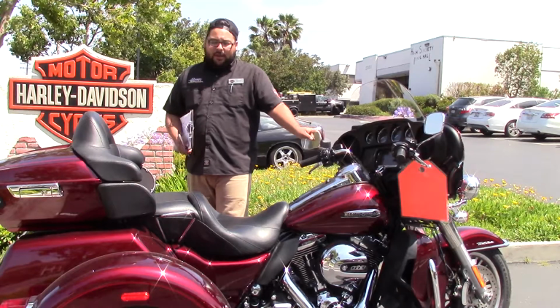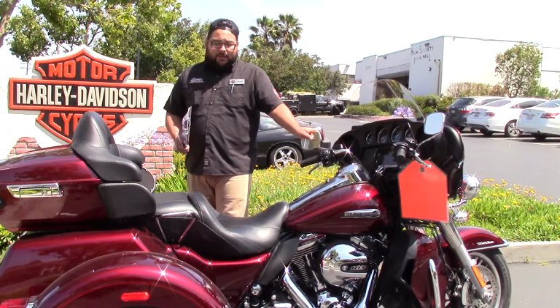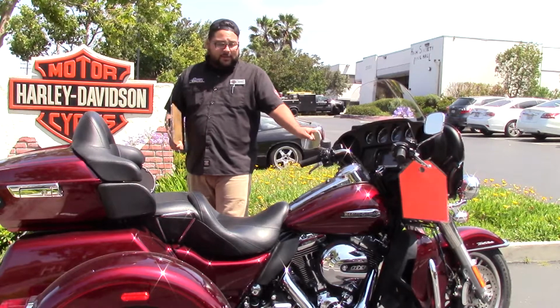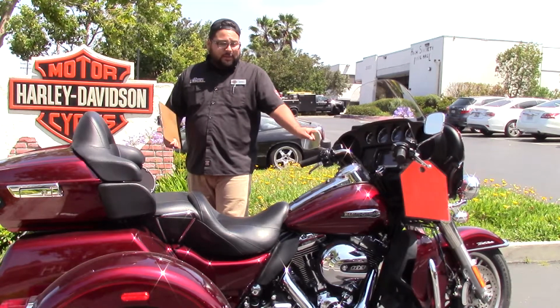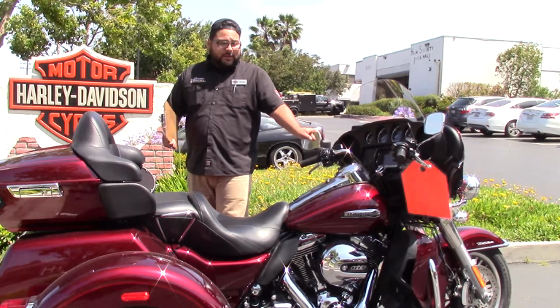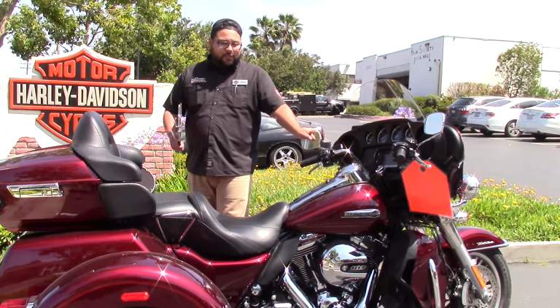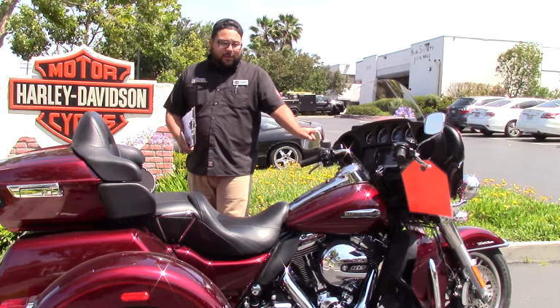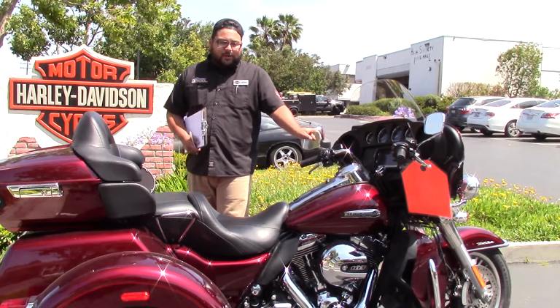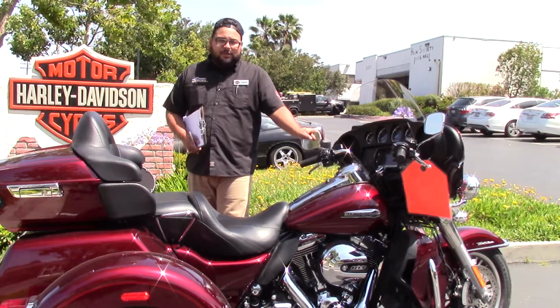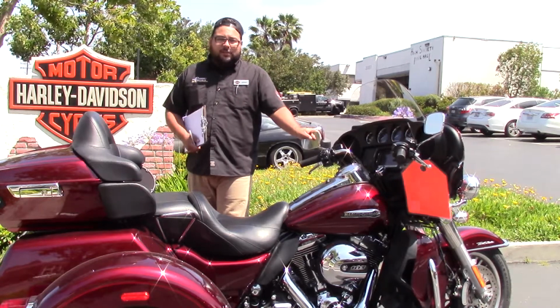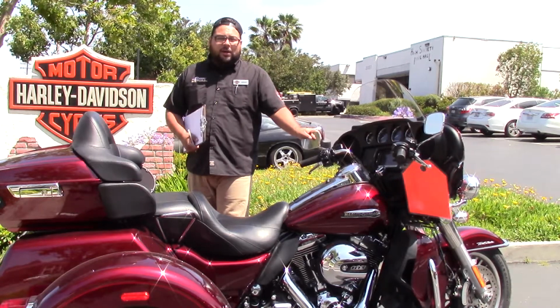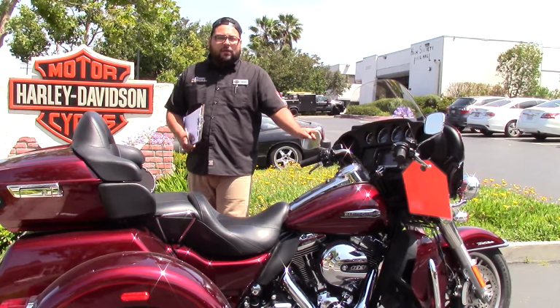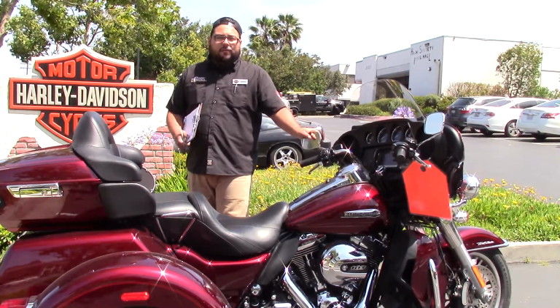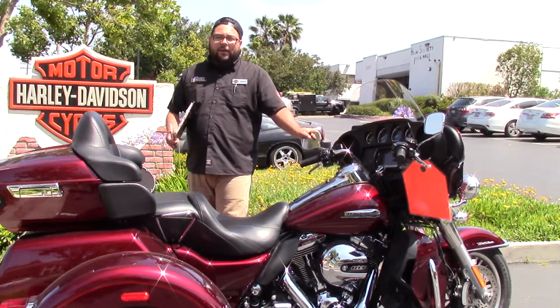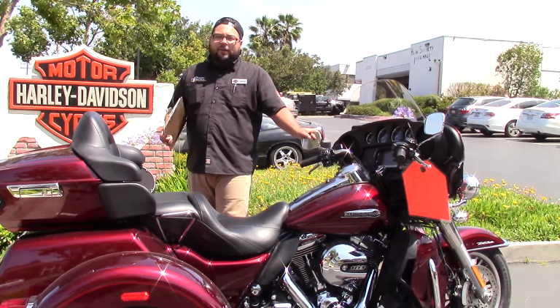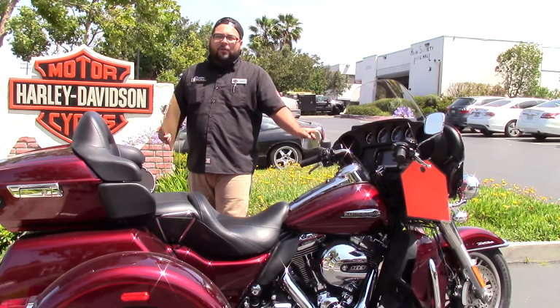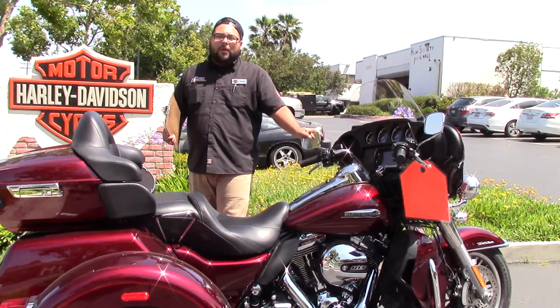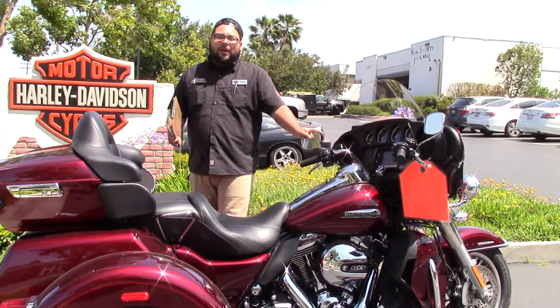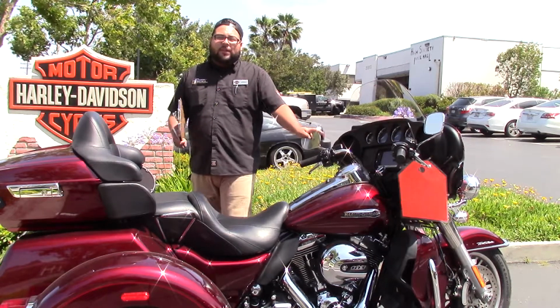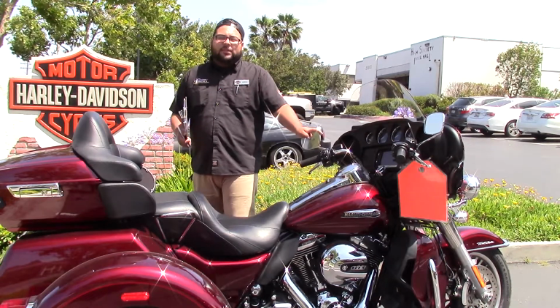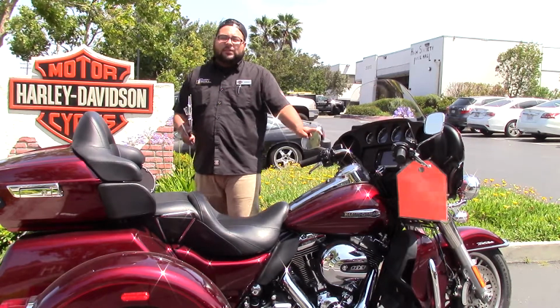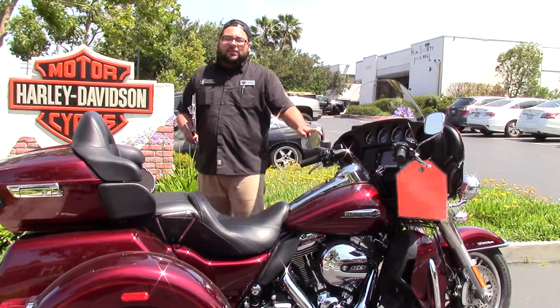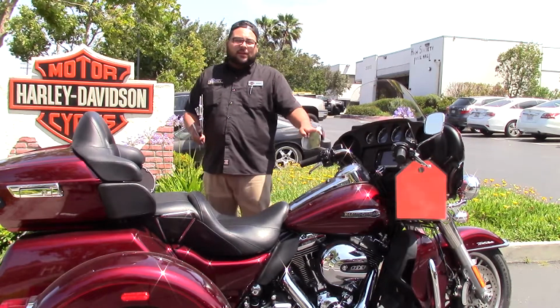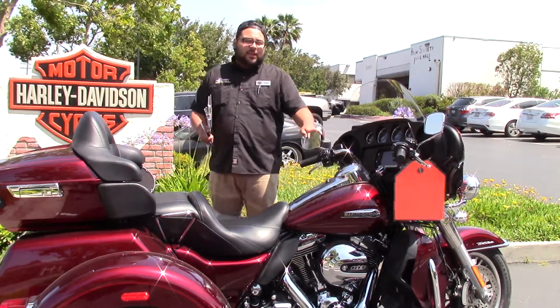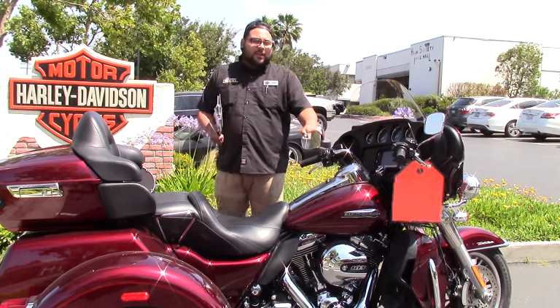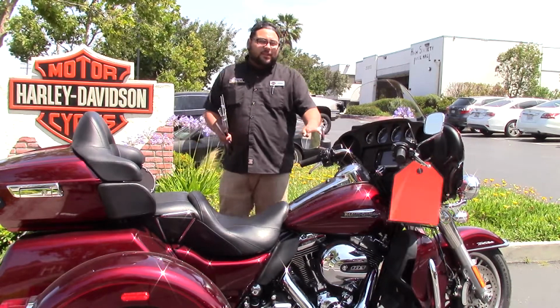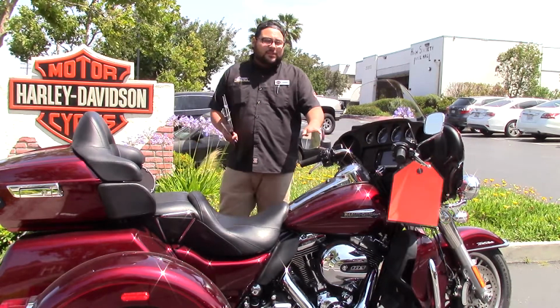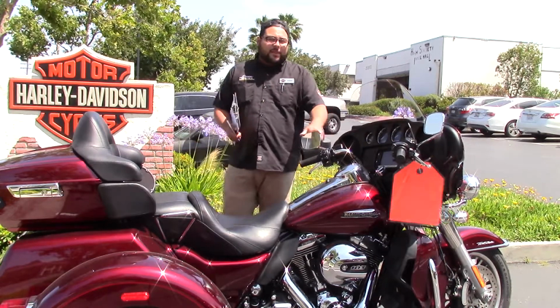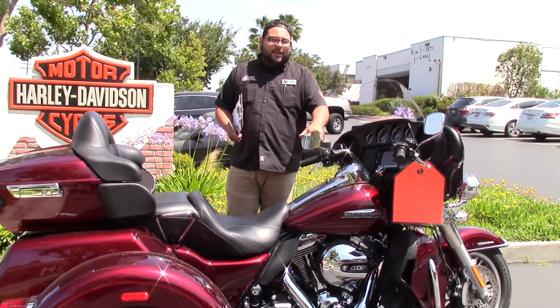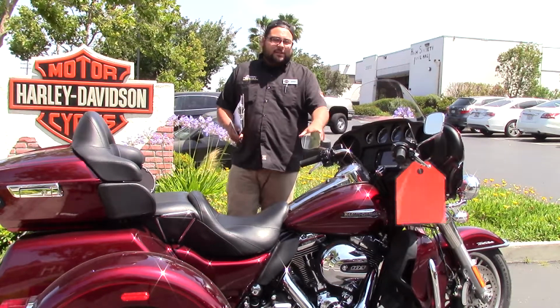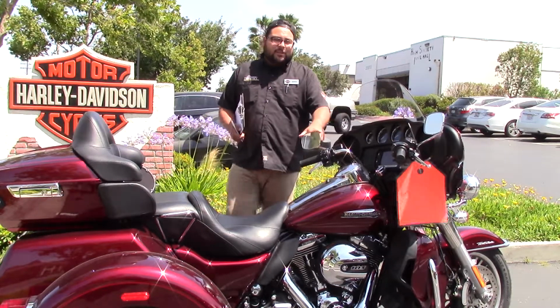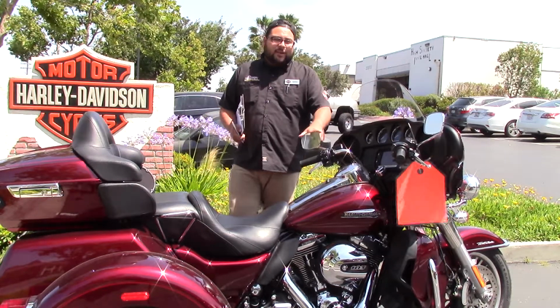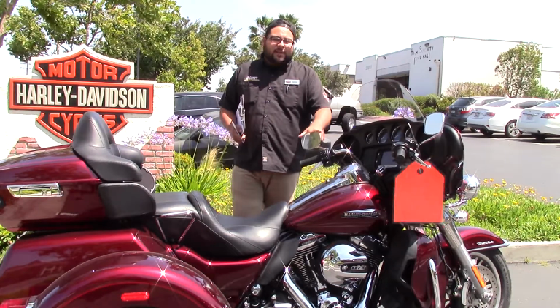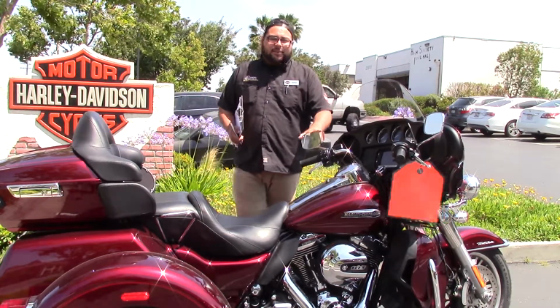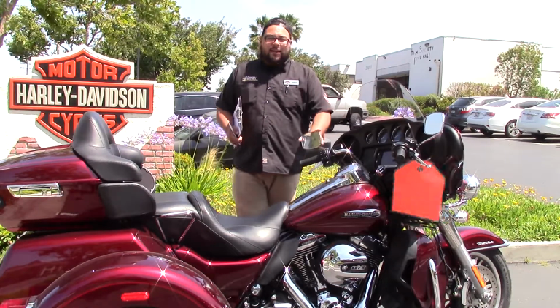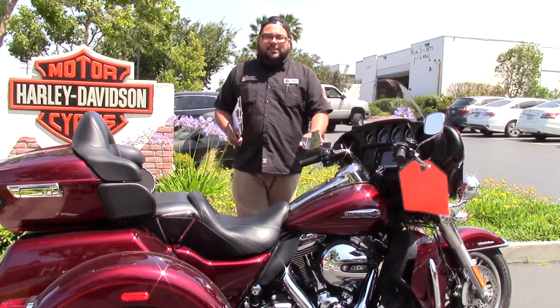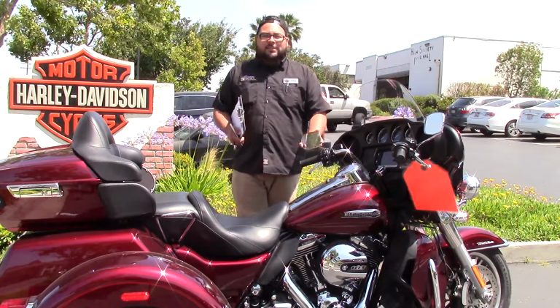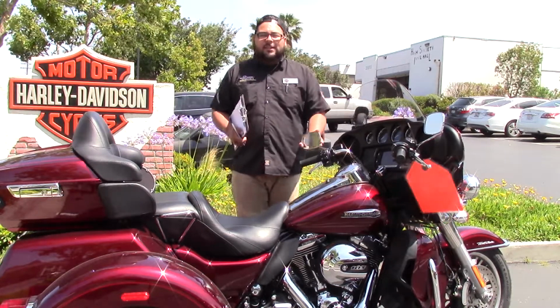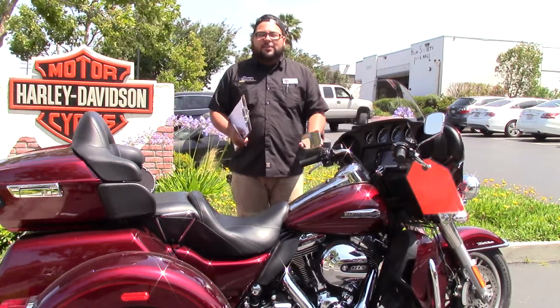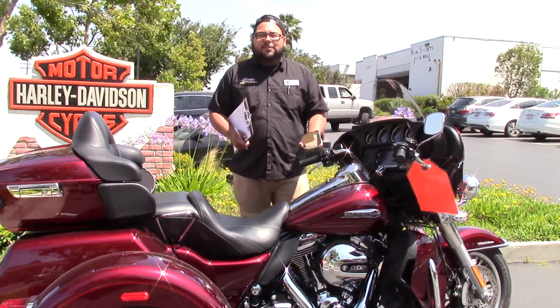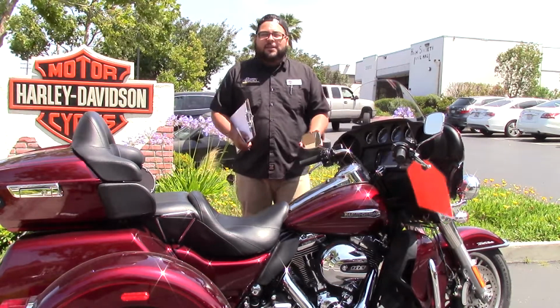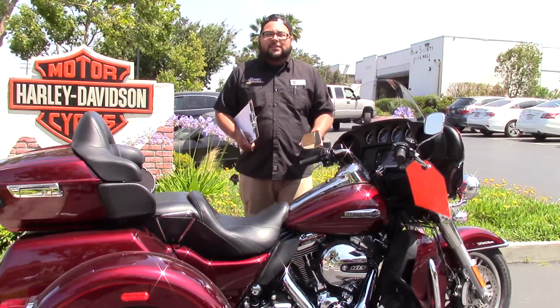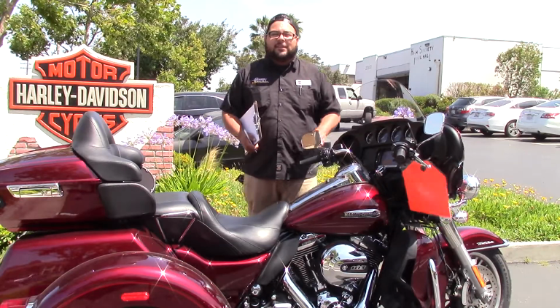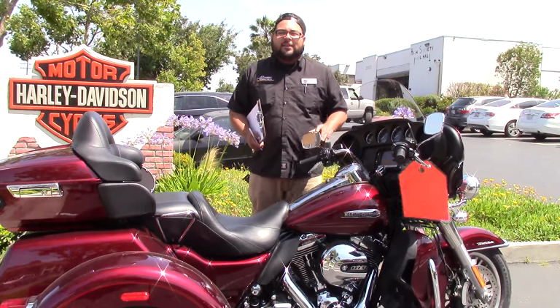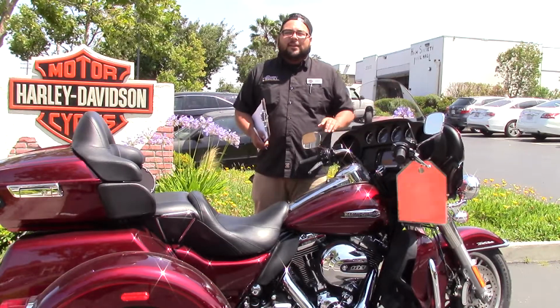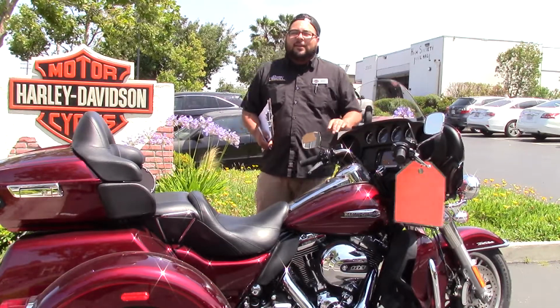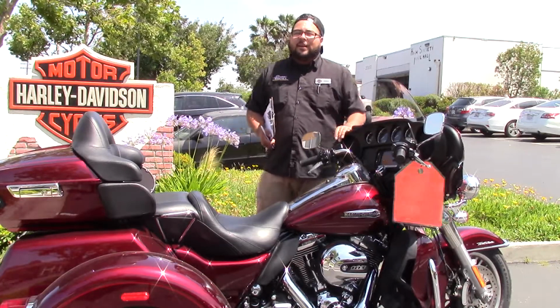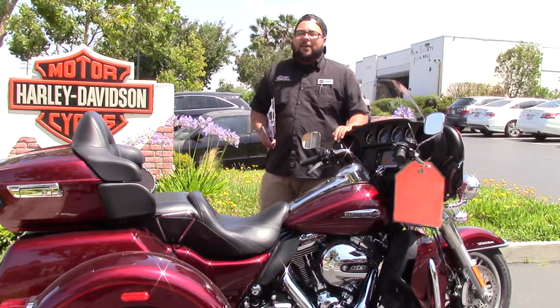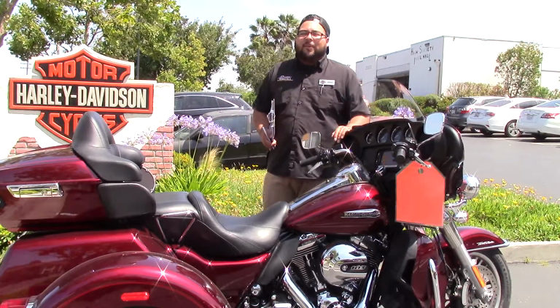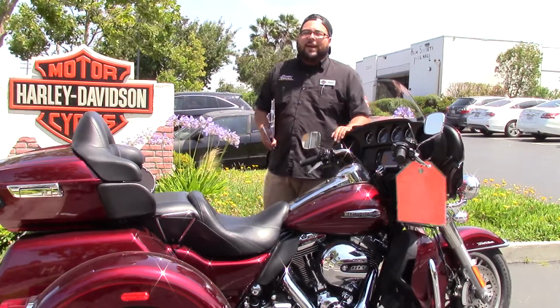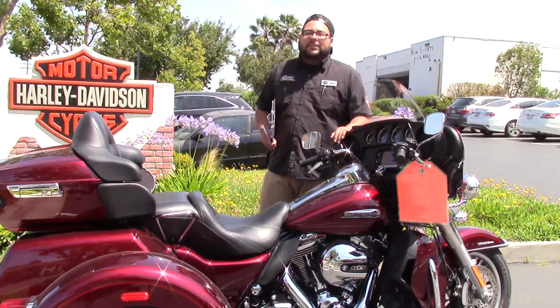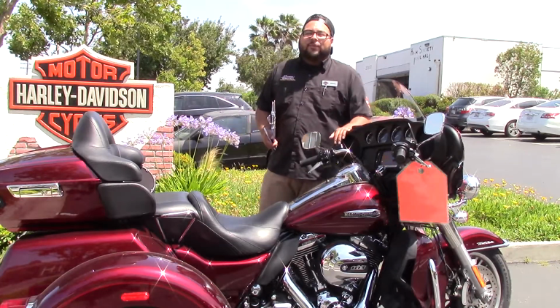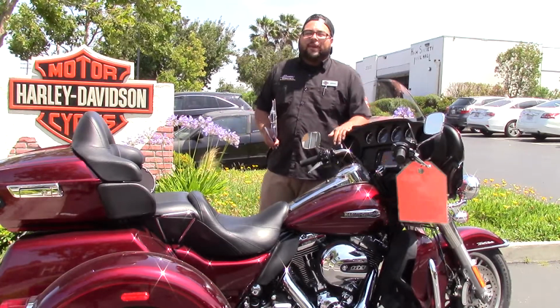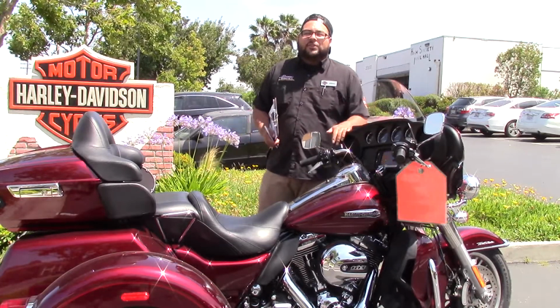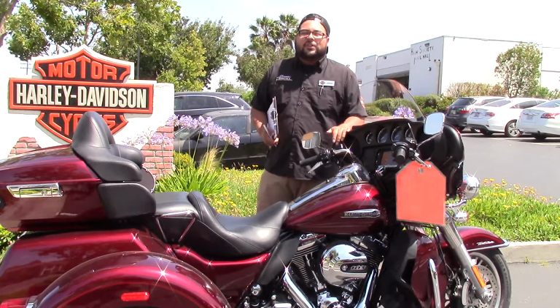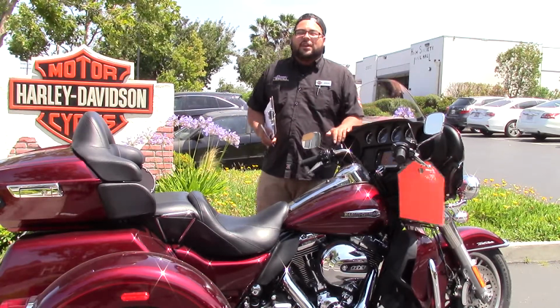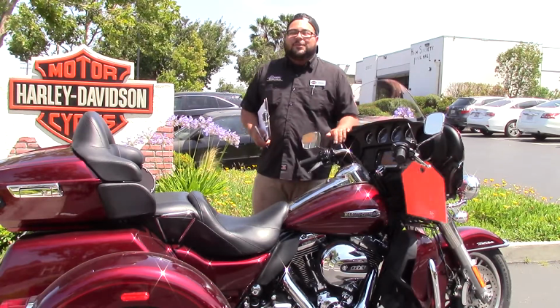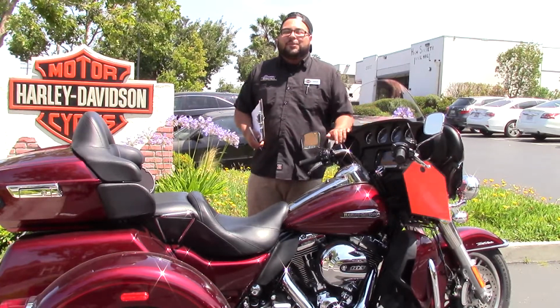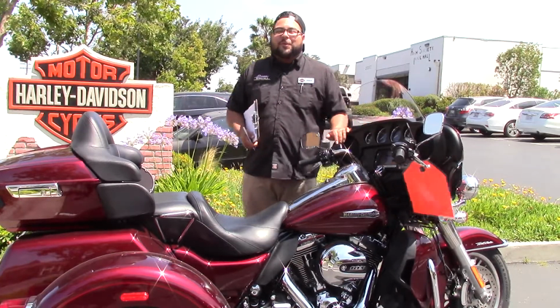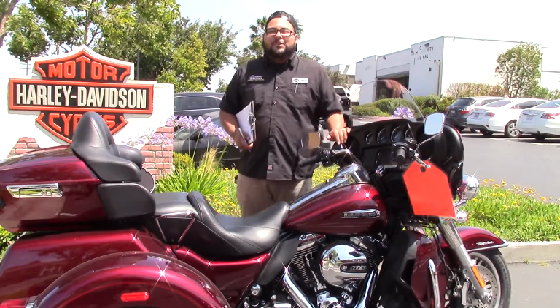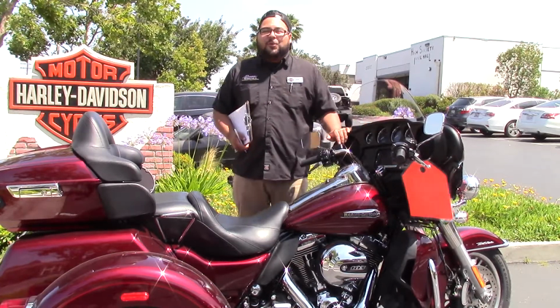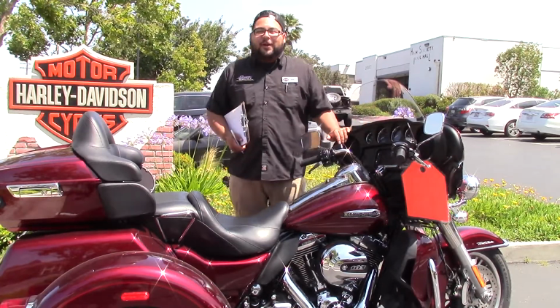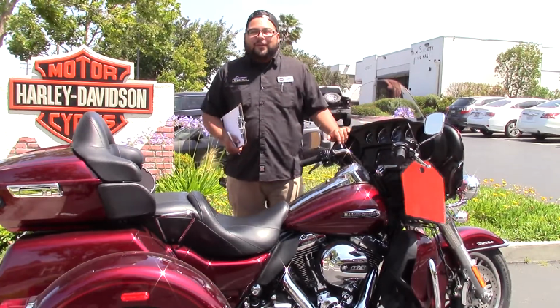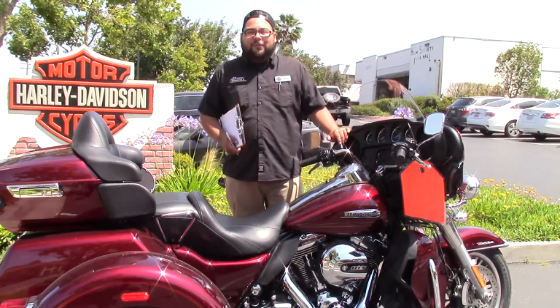This thing is priced to sell, very low mileage. It looks amazing, rides amazing, sounds amazing. Come by, ask for Adrian. Come experience the Quay difference.